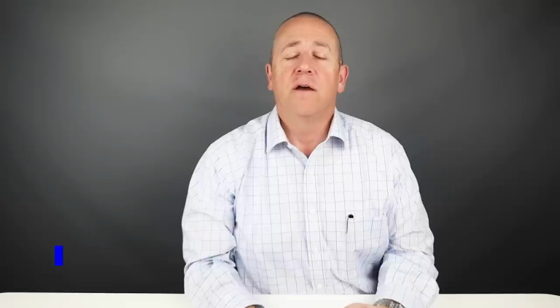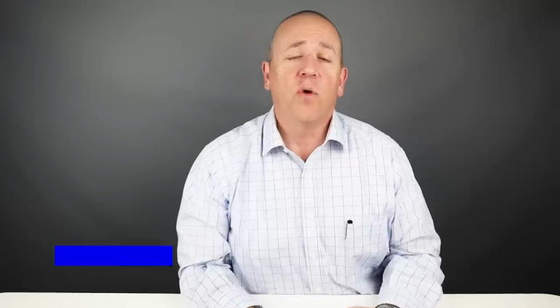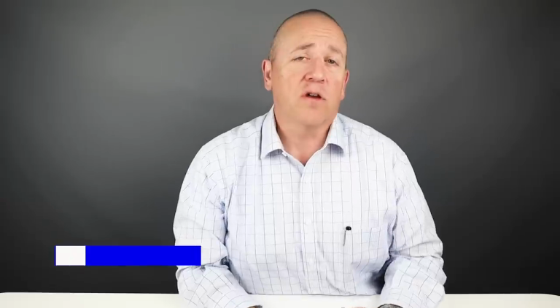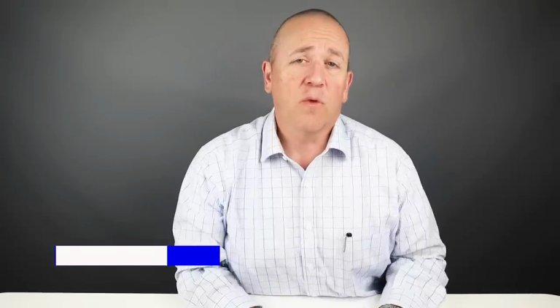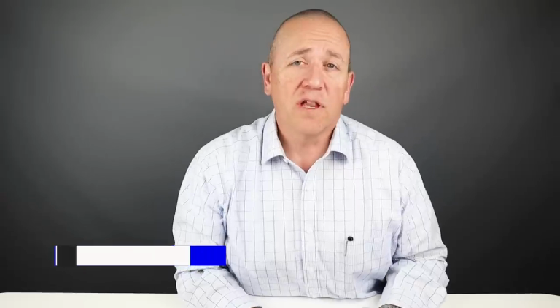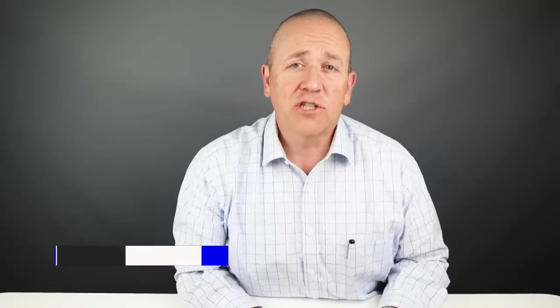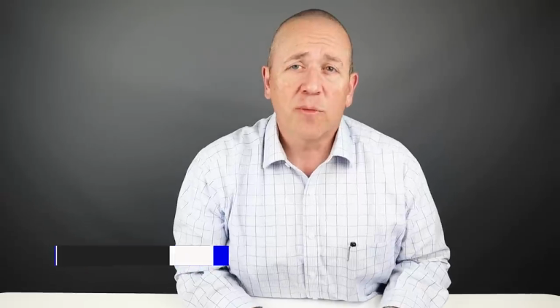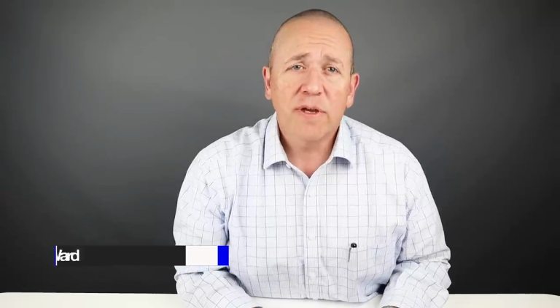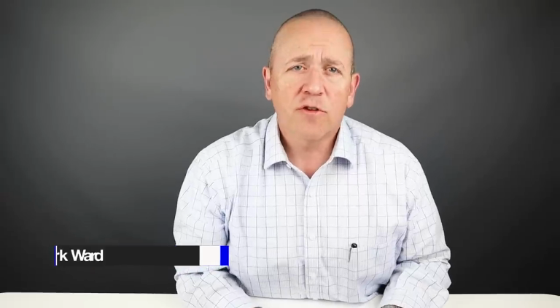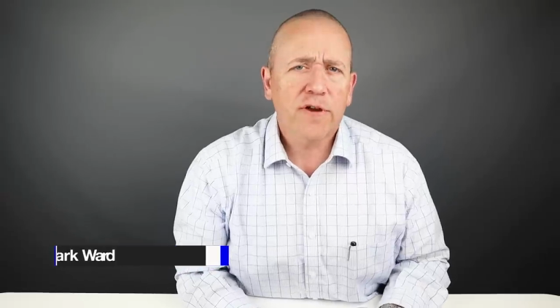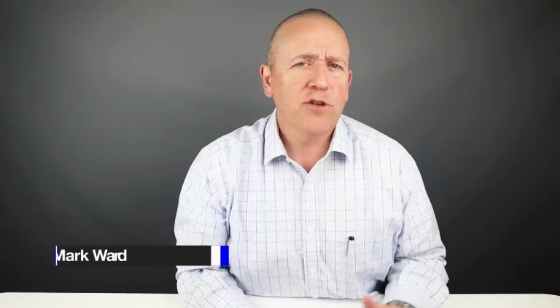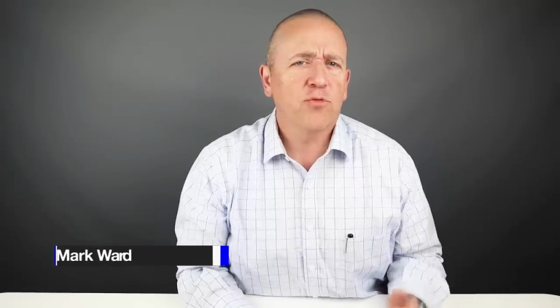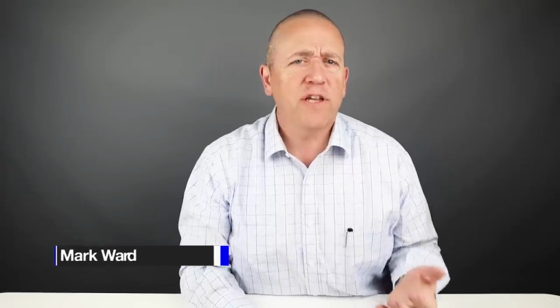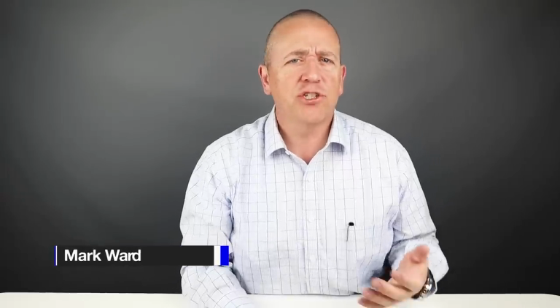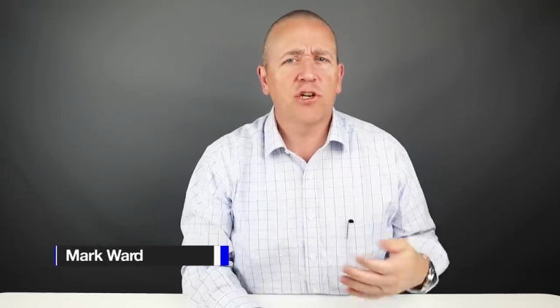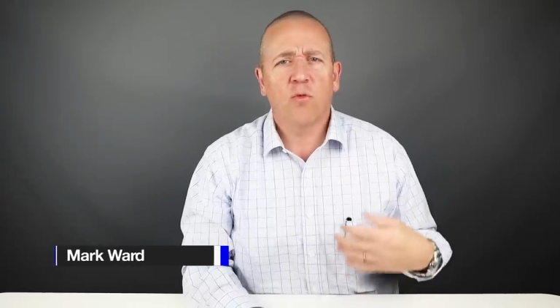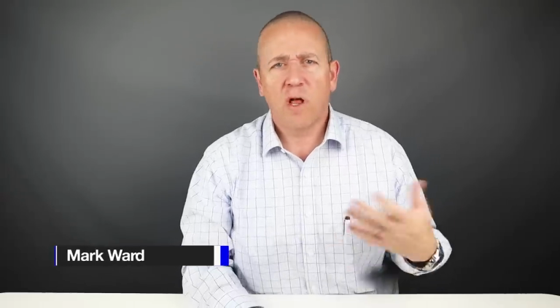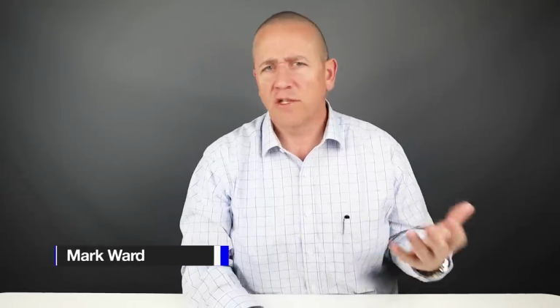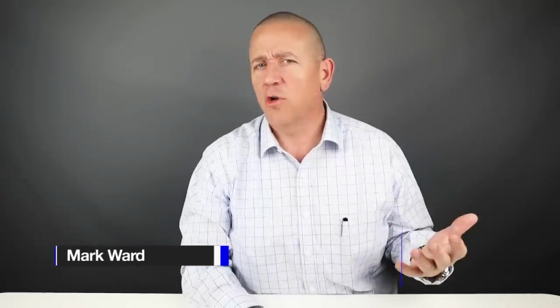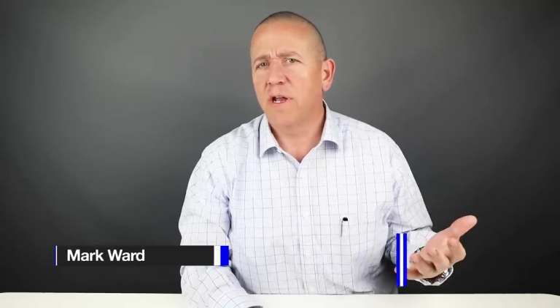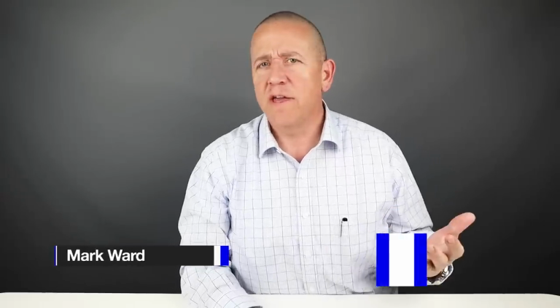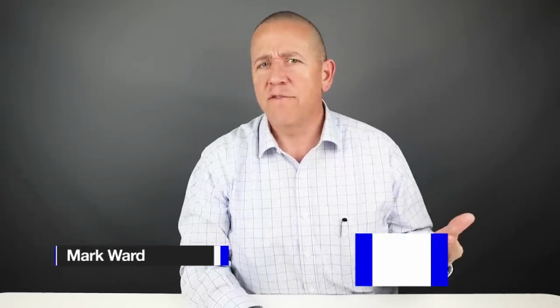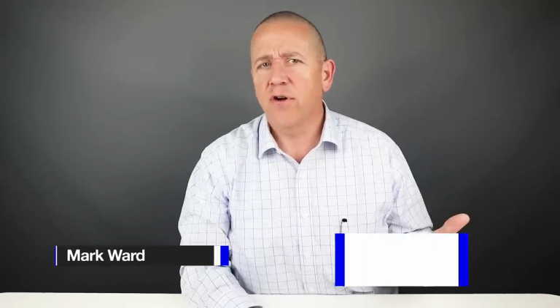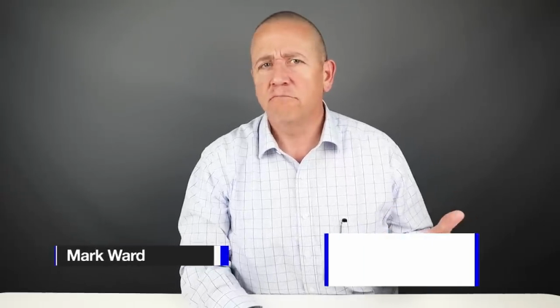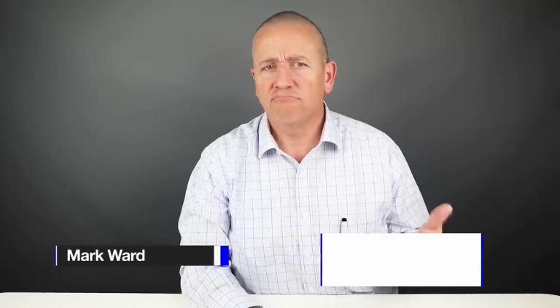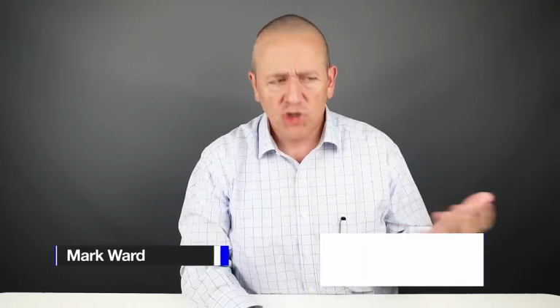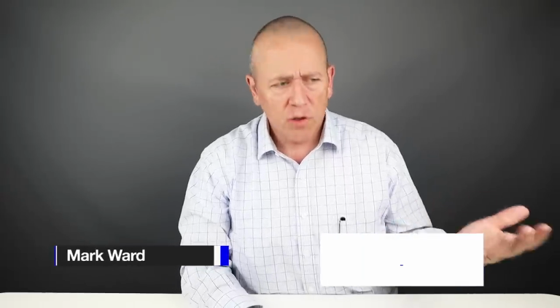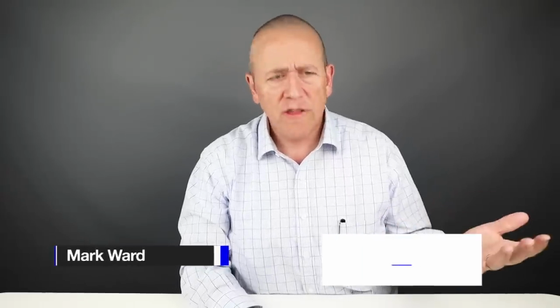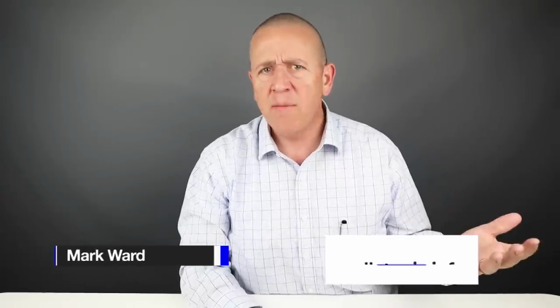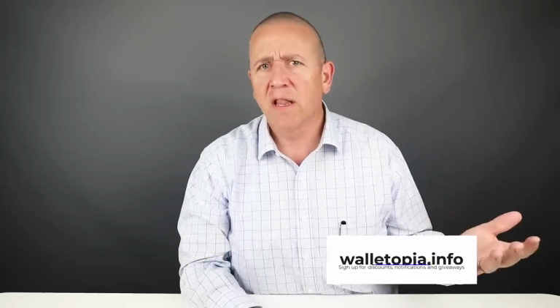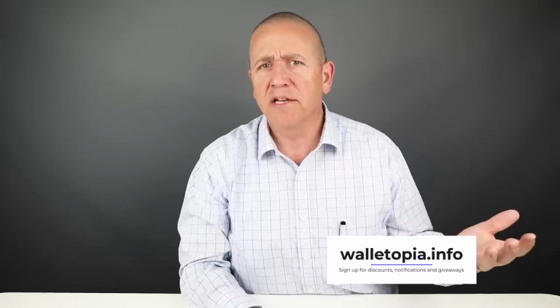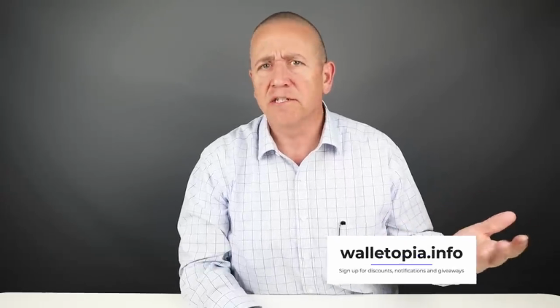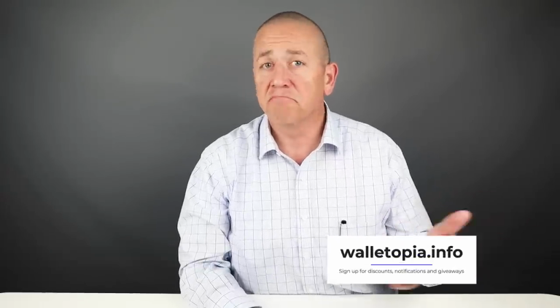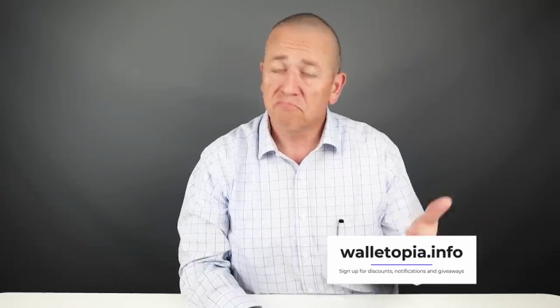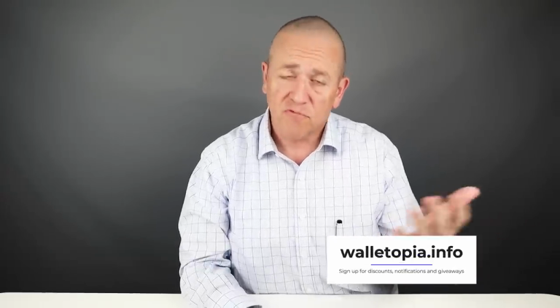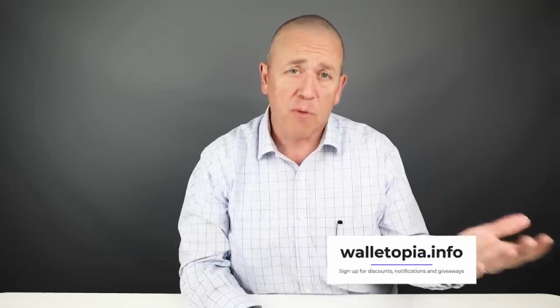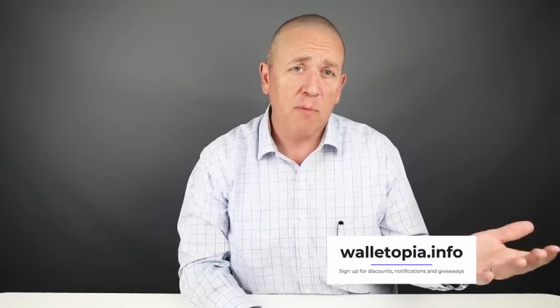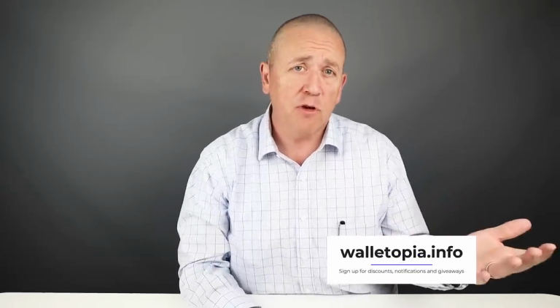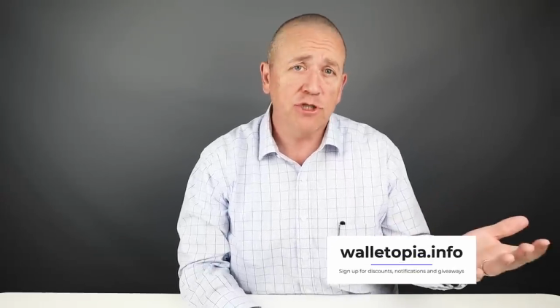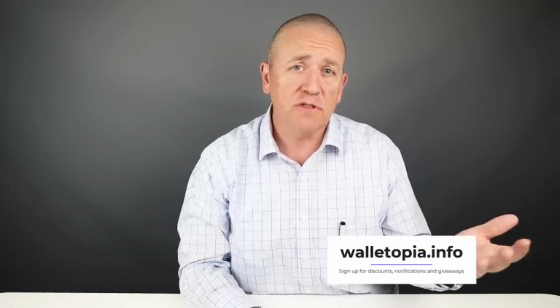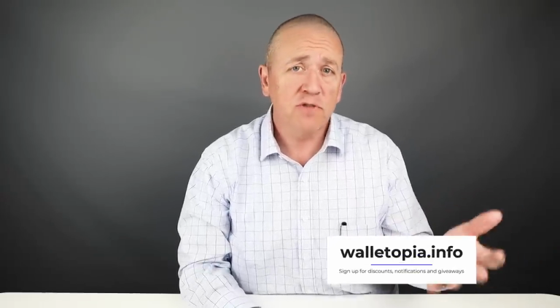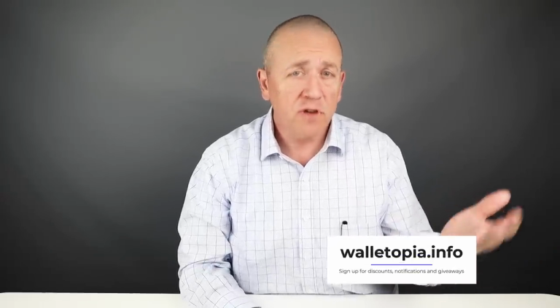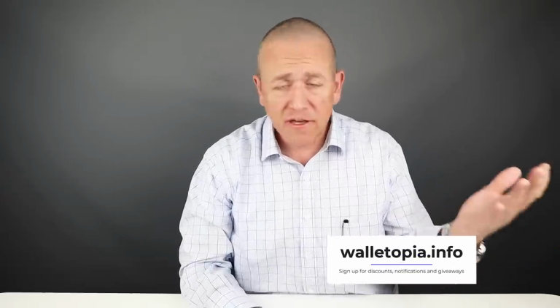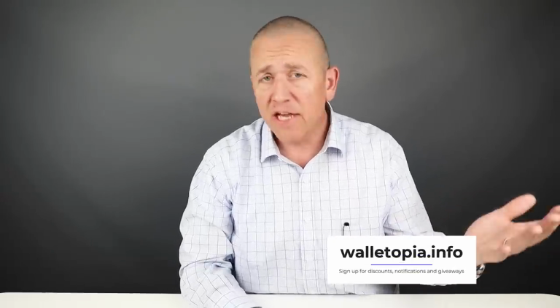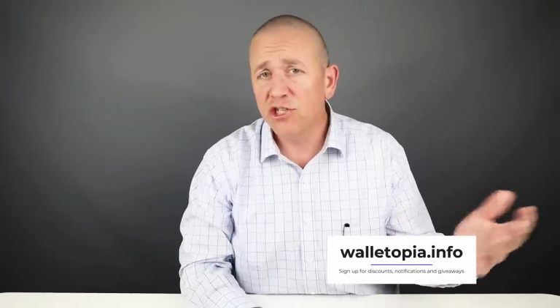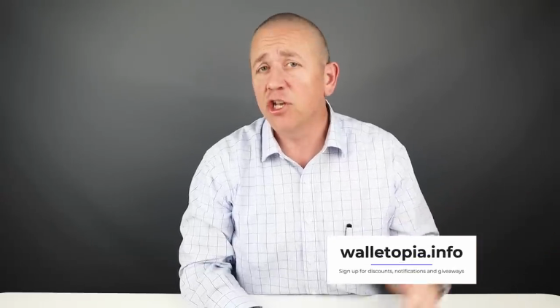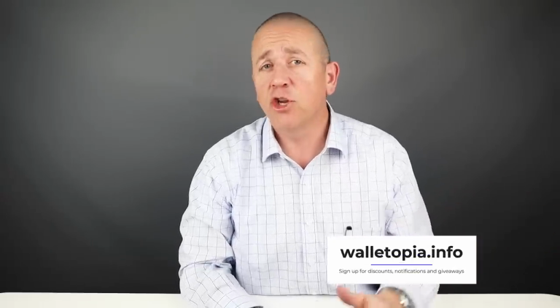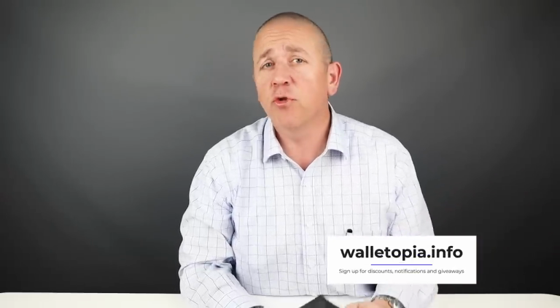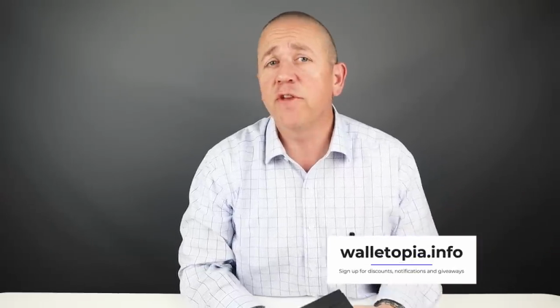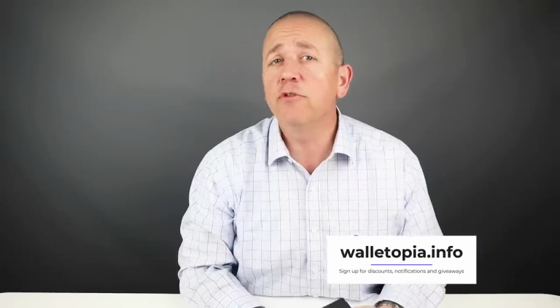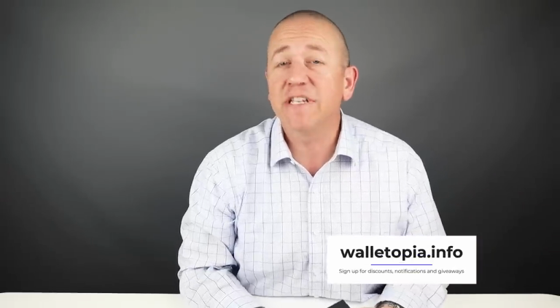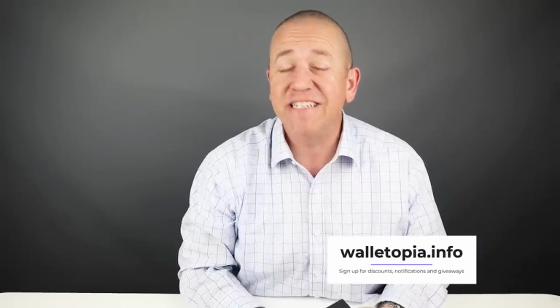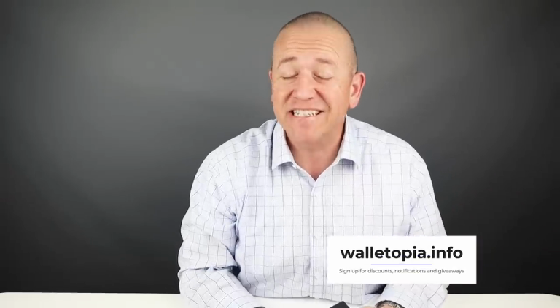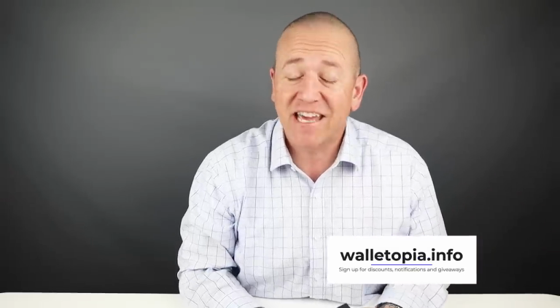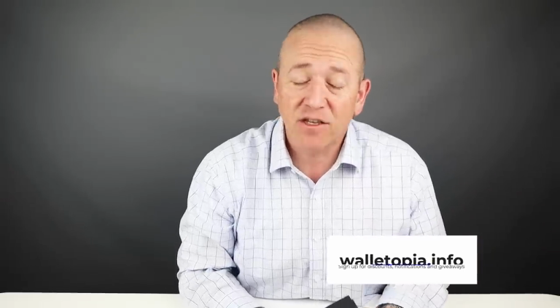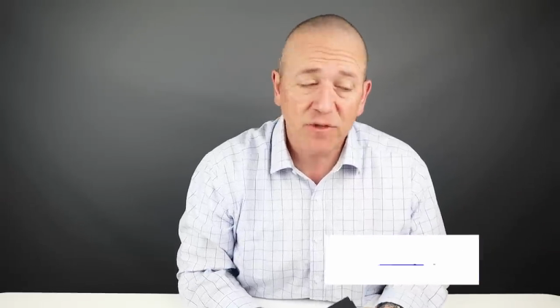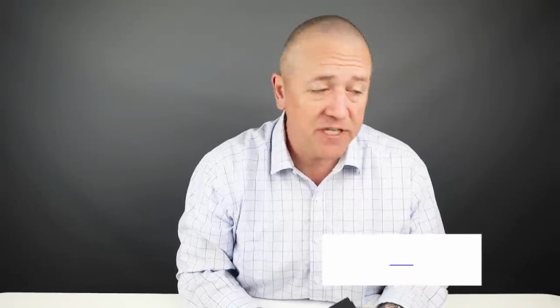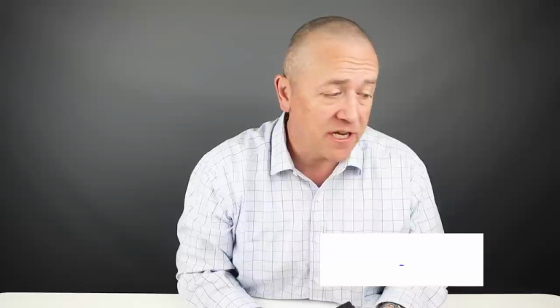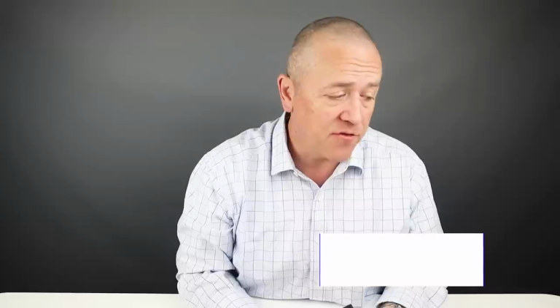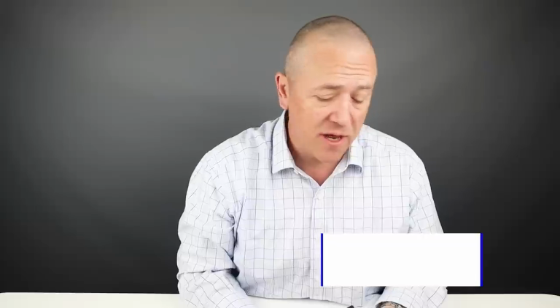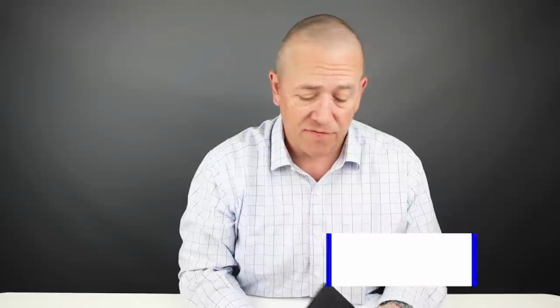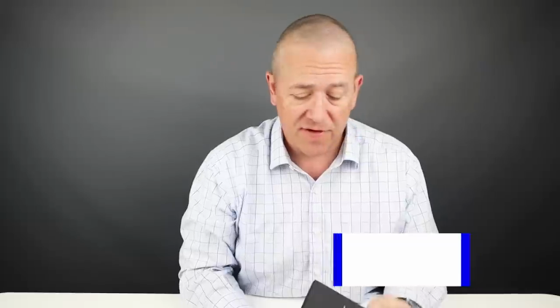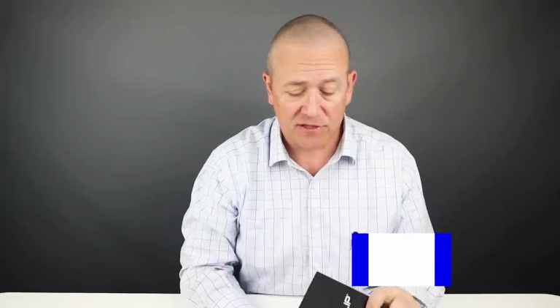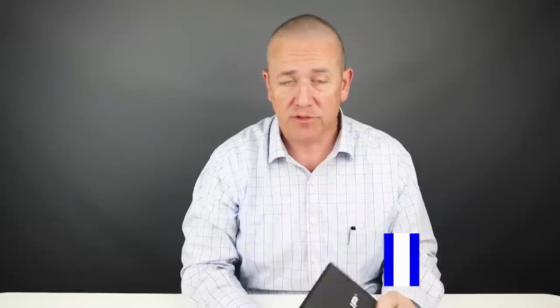Welcome to Walletopia. Don't forget to register at walletopia.info. Join the email list for promotions, notifications on new reviews, and discounts we send out from manufacturers.